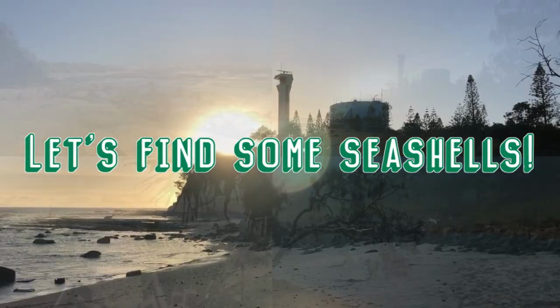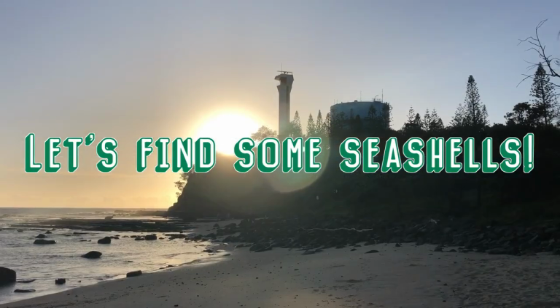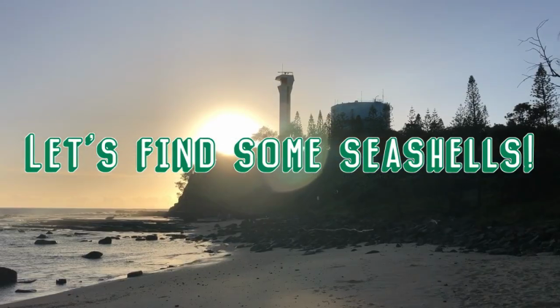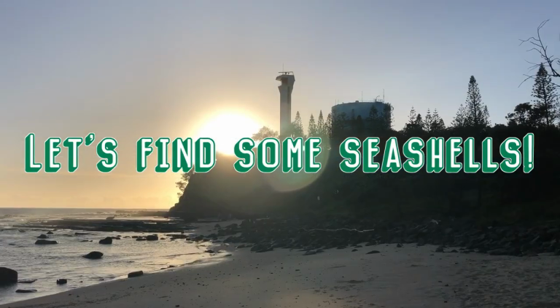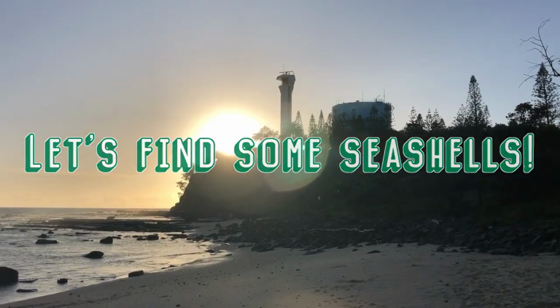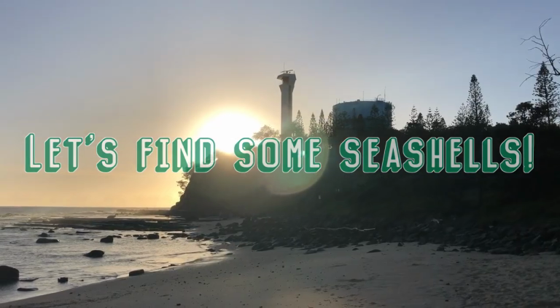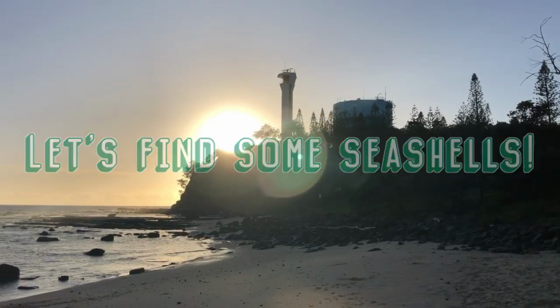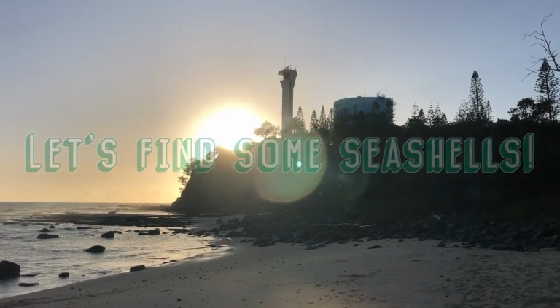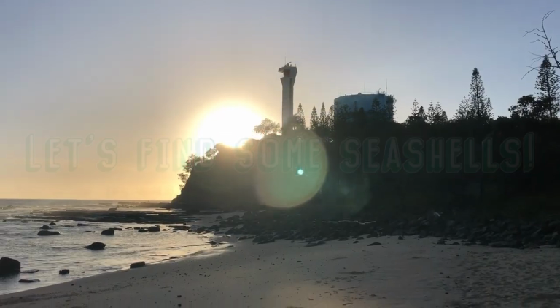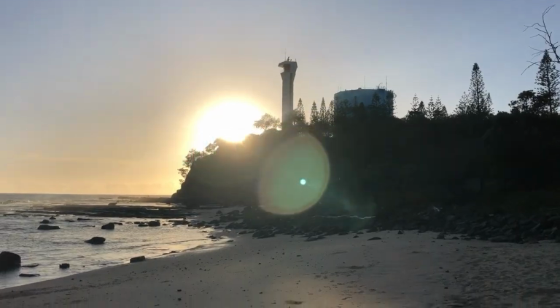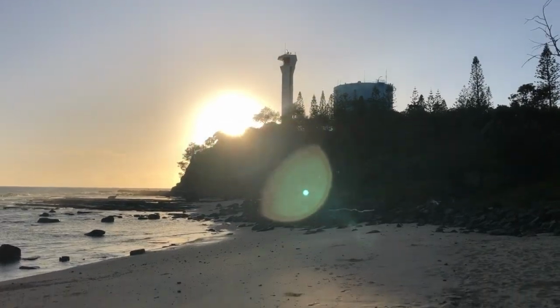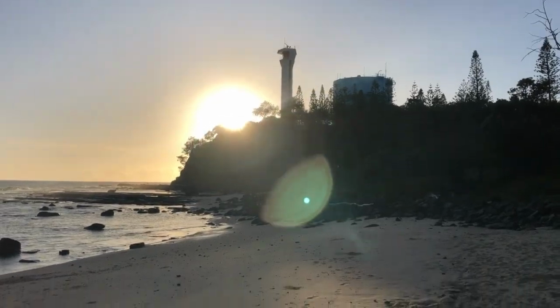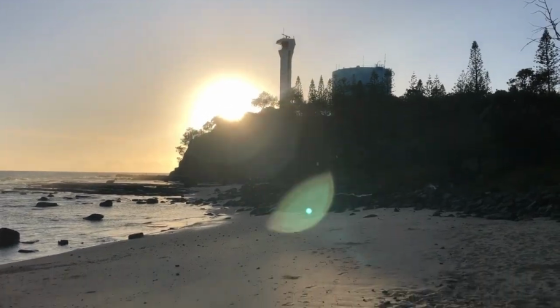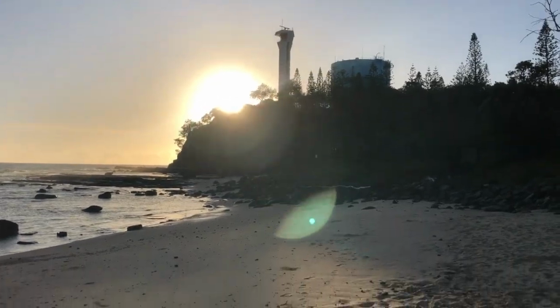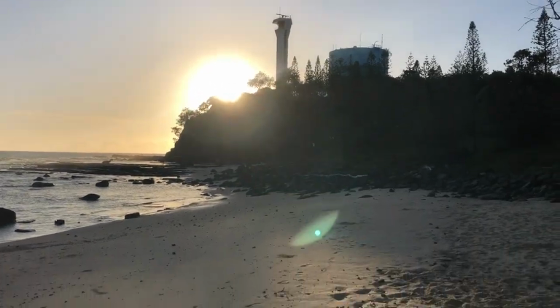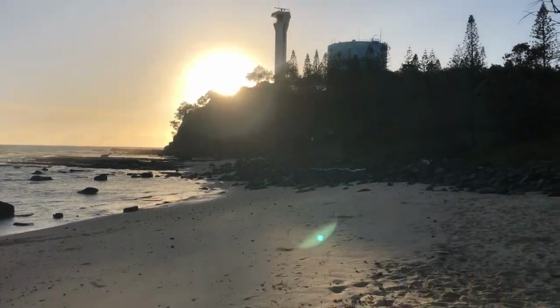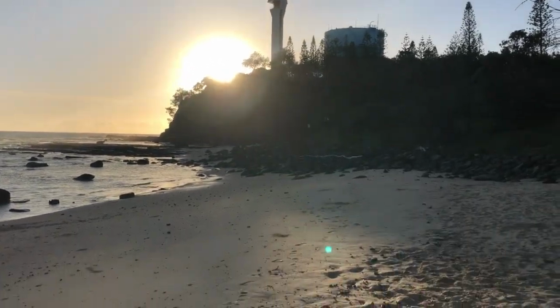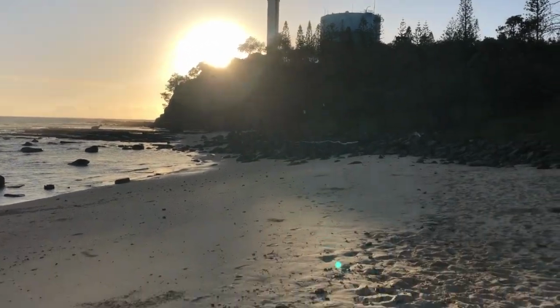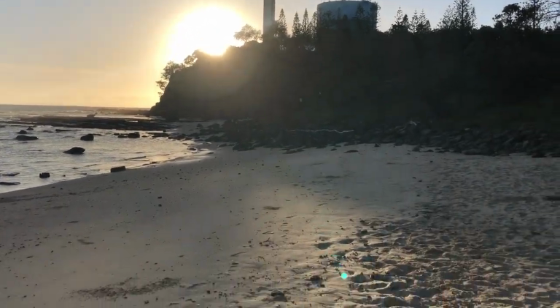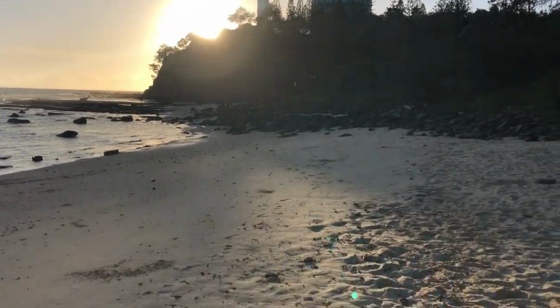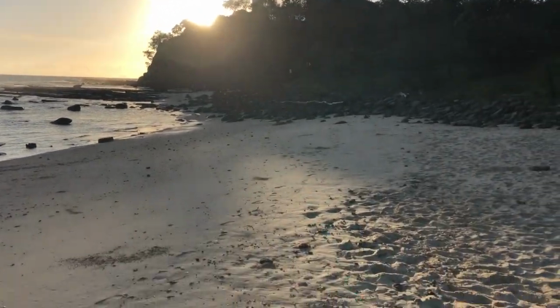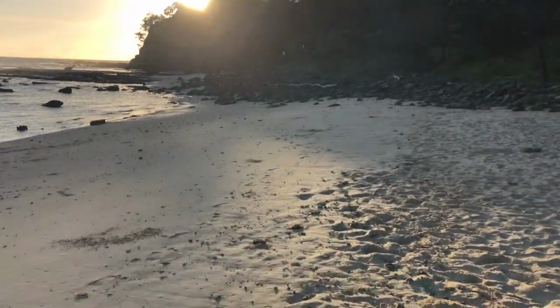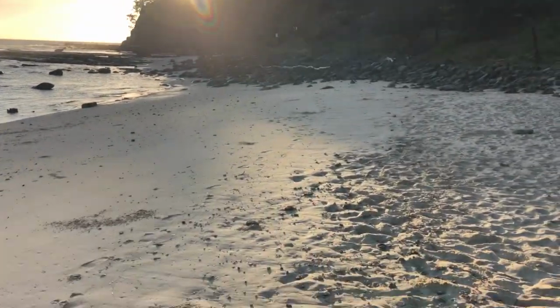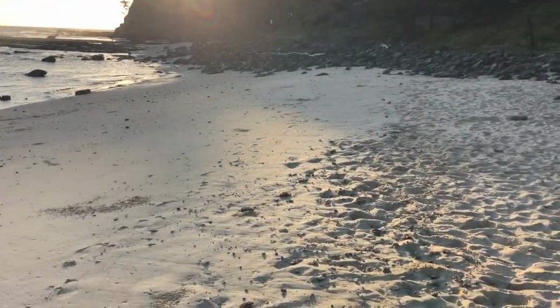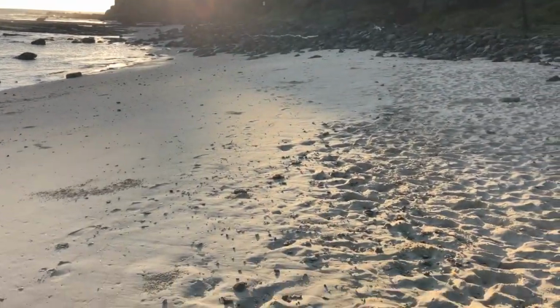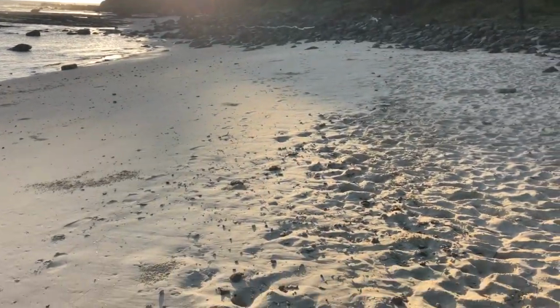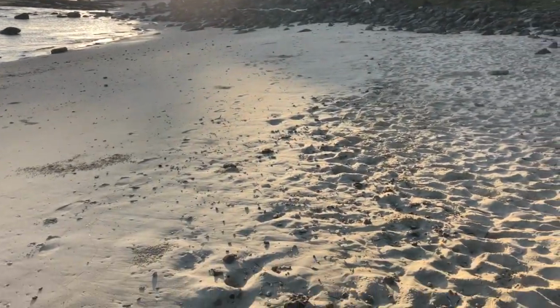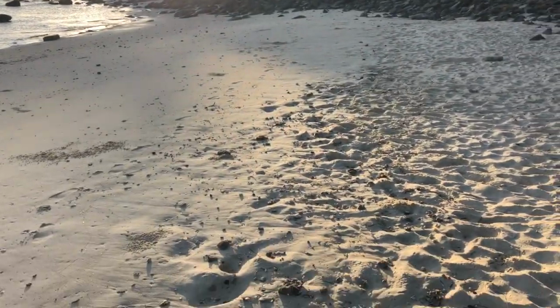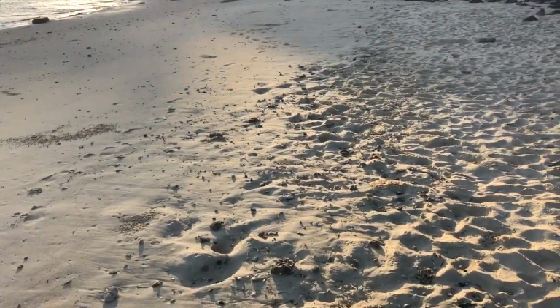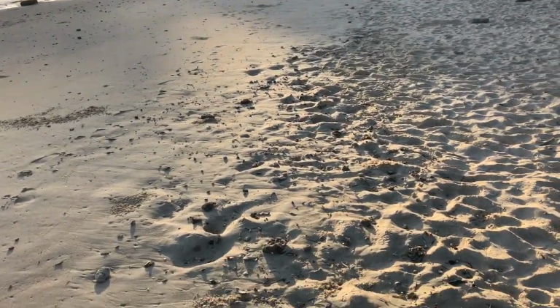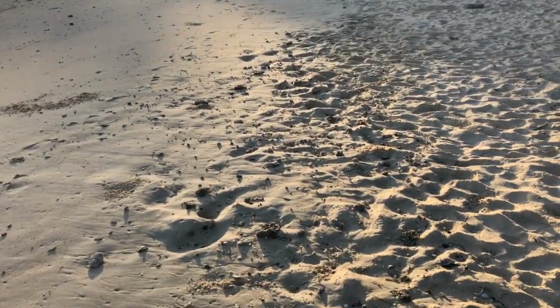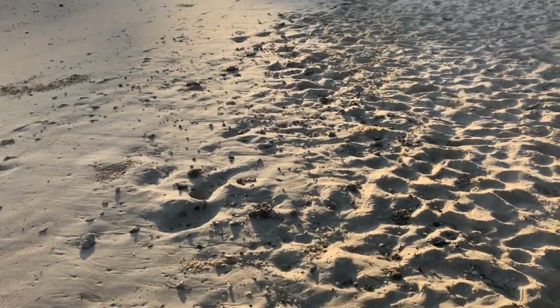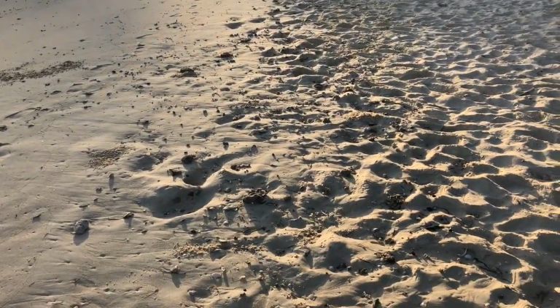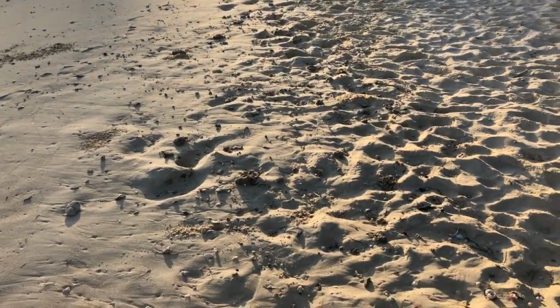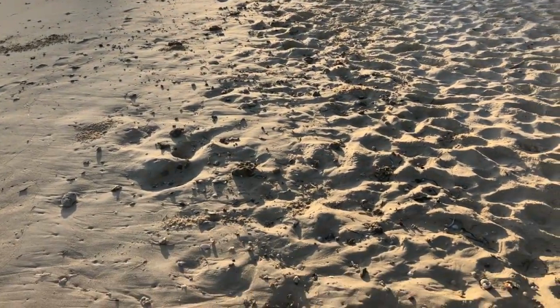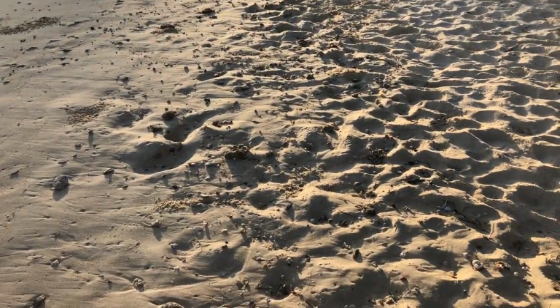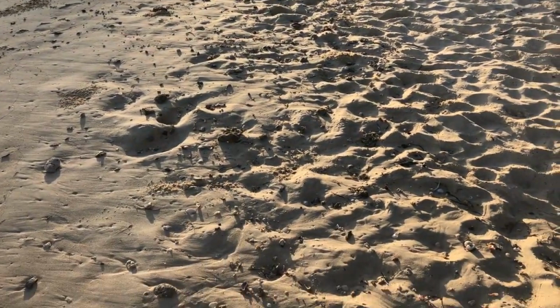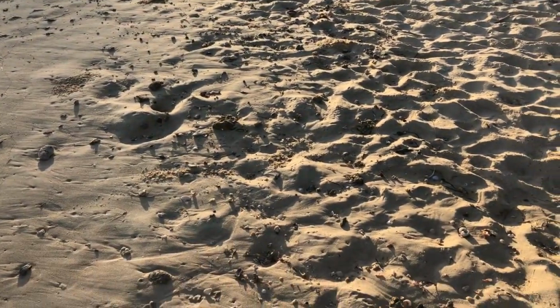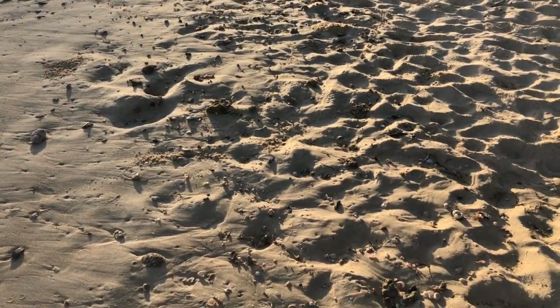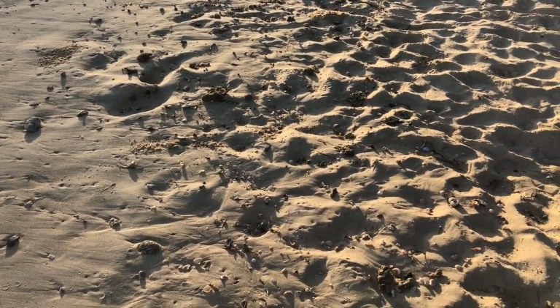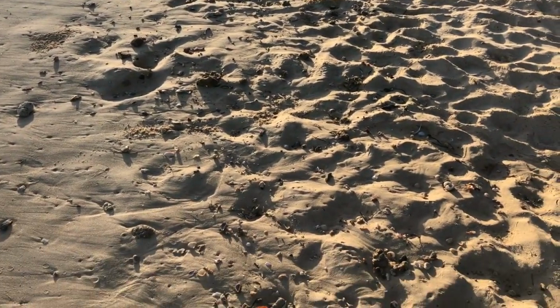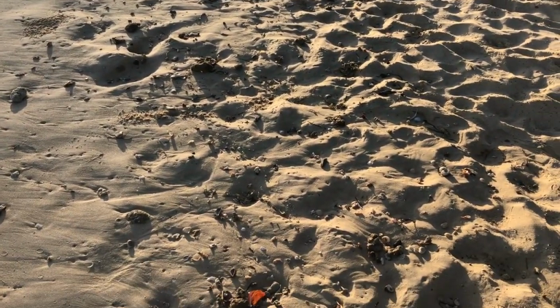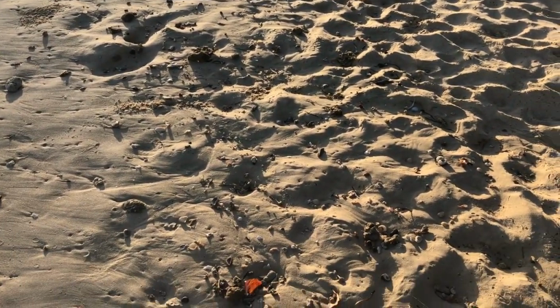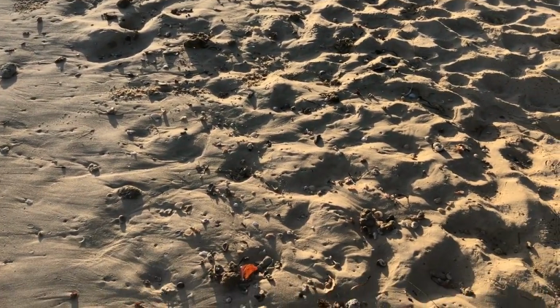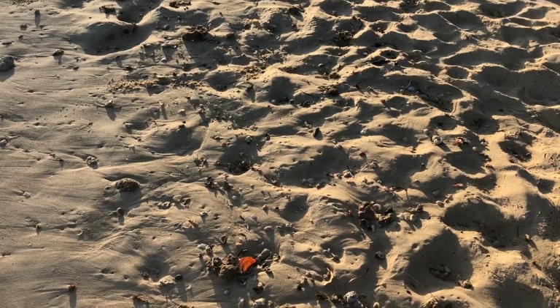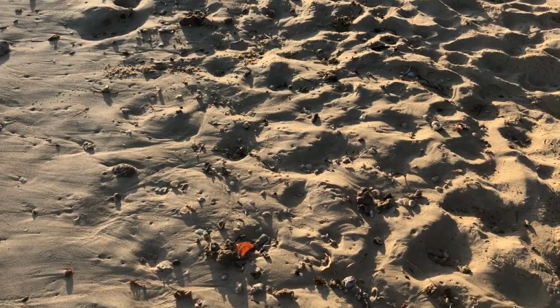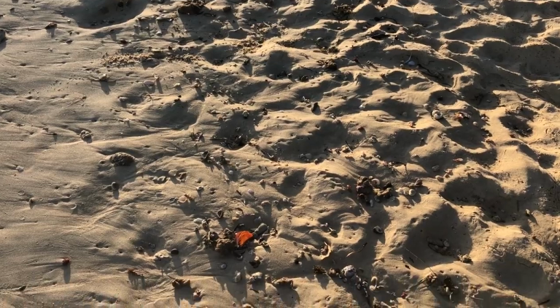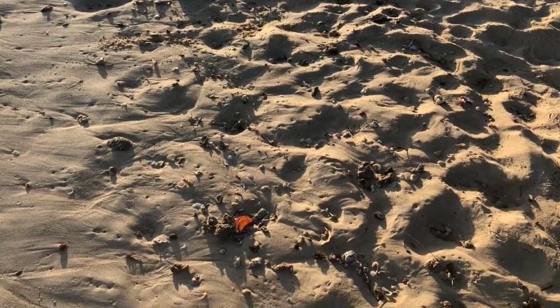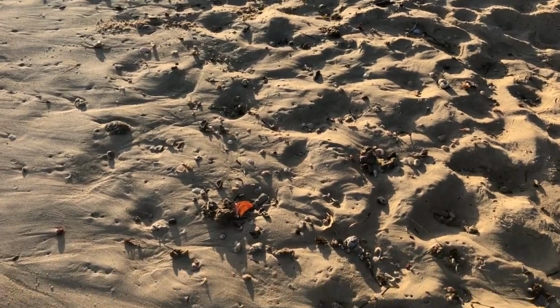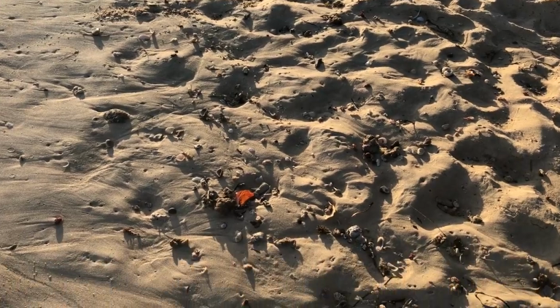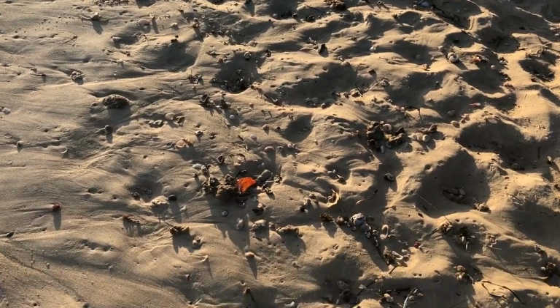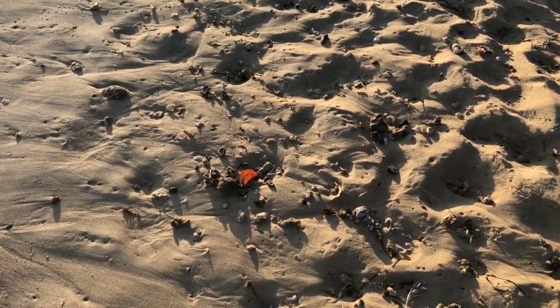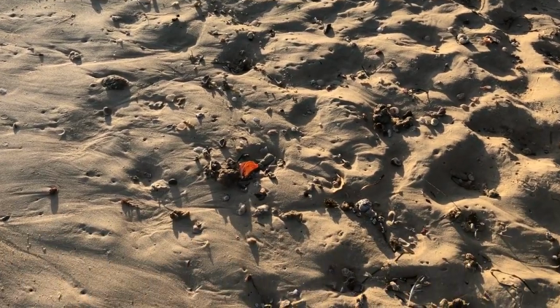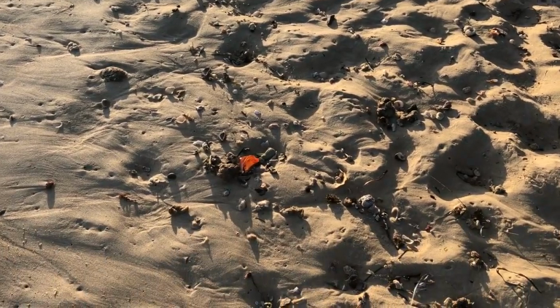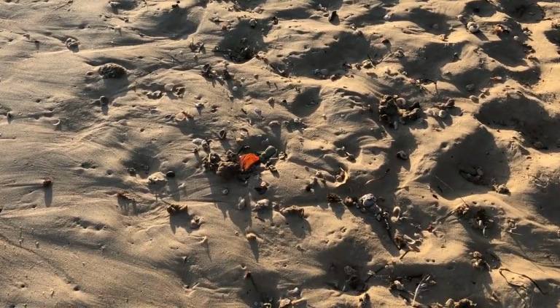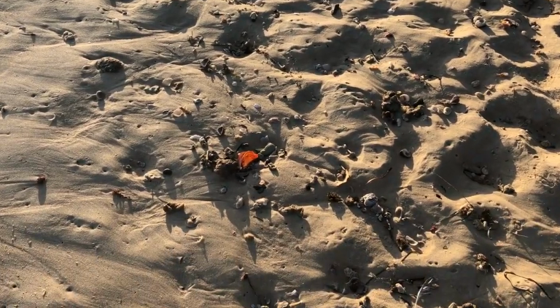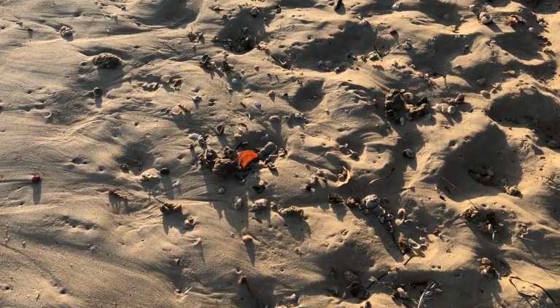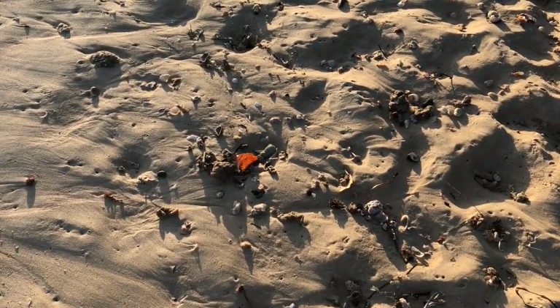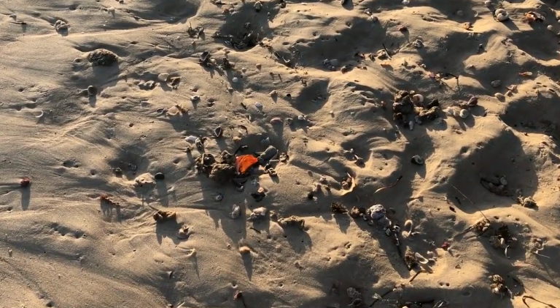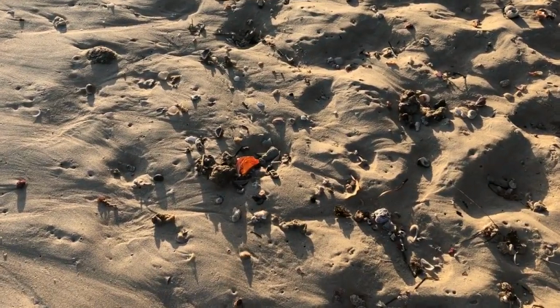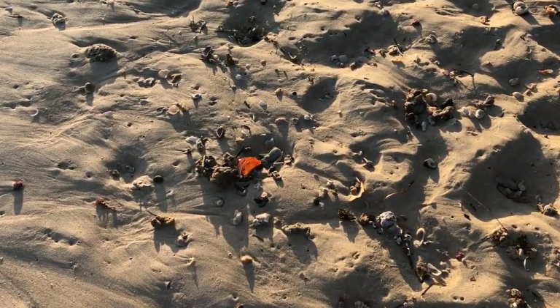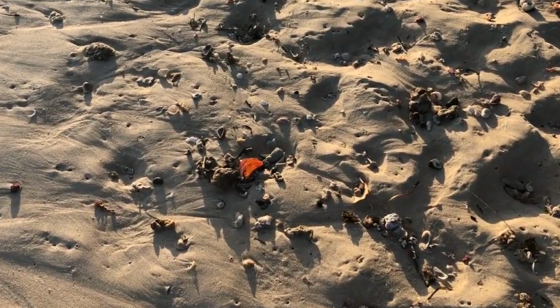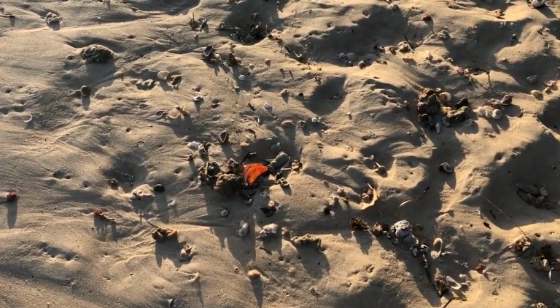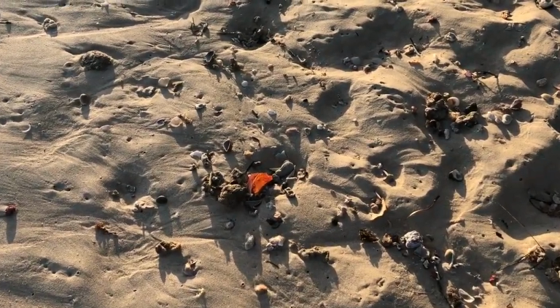G'day everyone and welcome back to another shell-finding adventure. Our first shell today, I just saw it because it's super colorful.